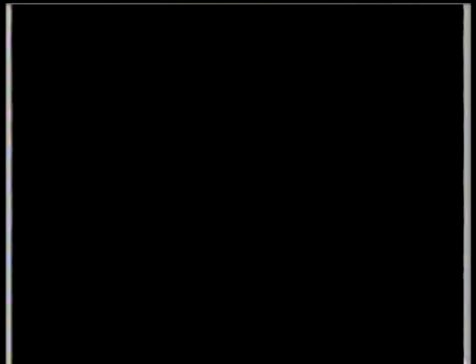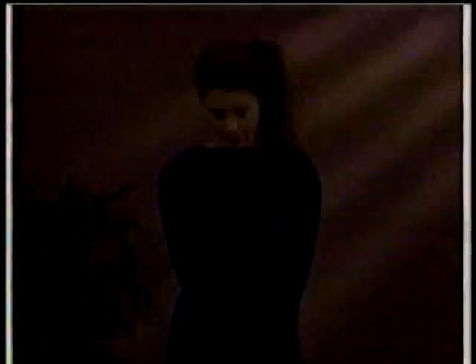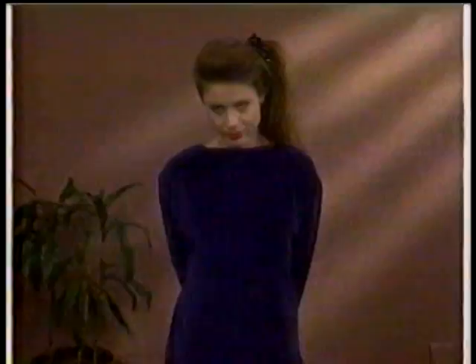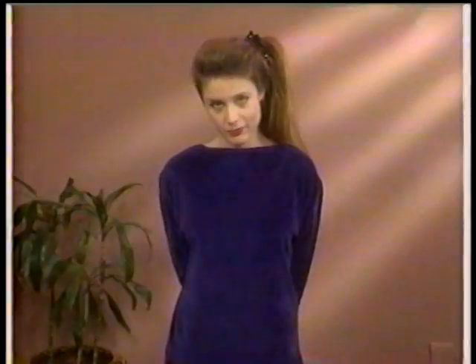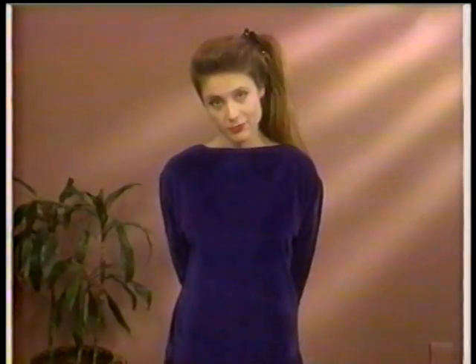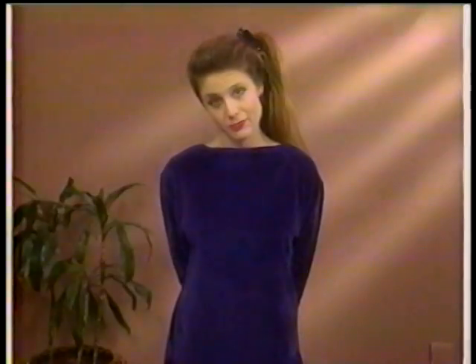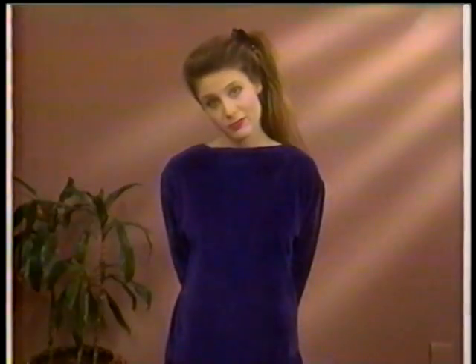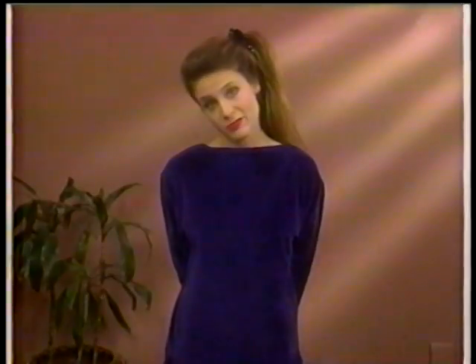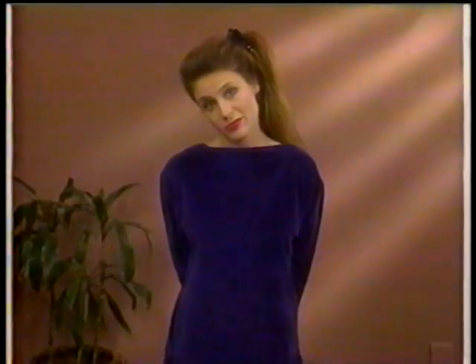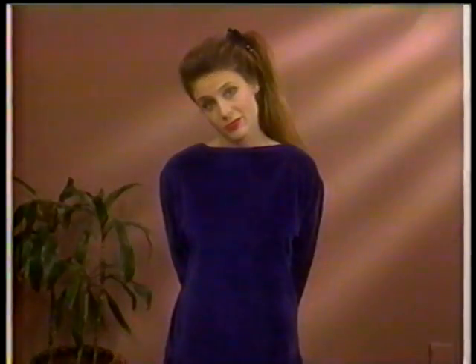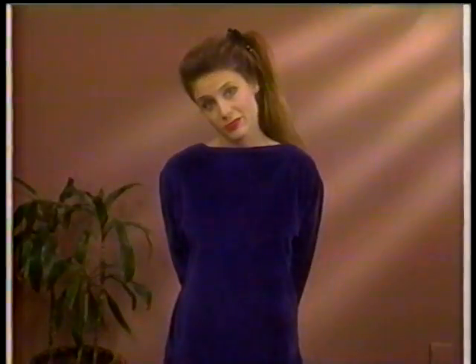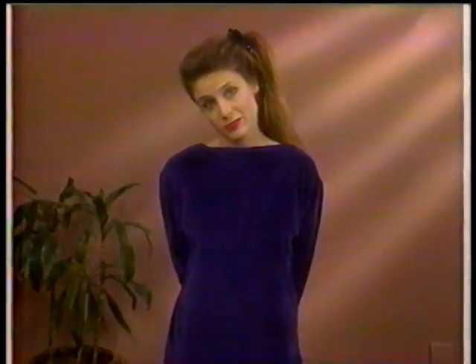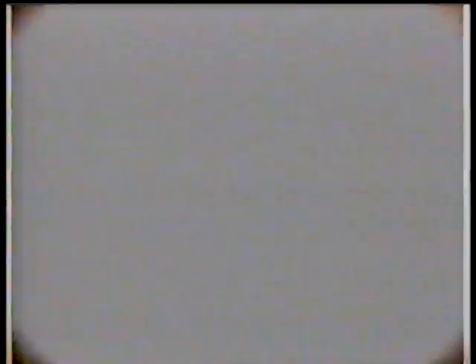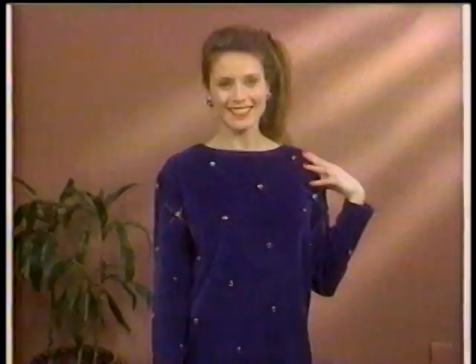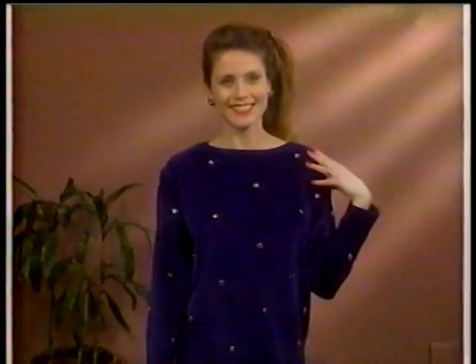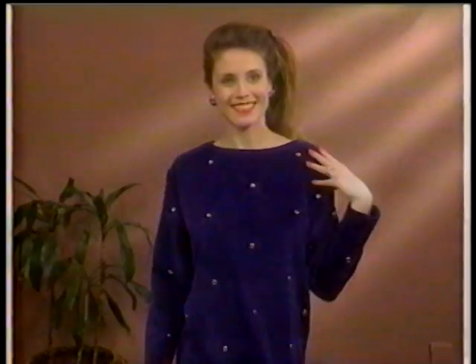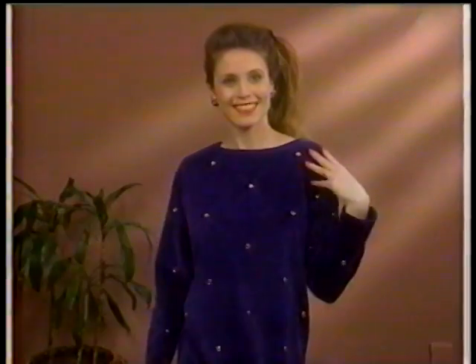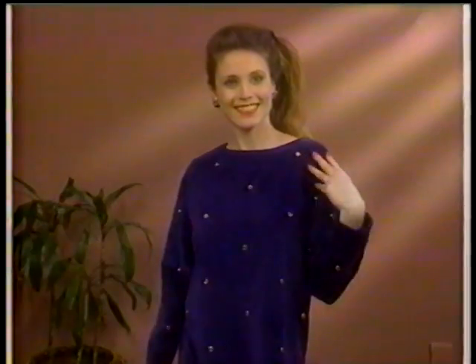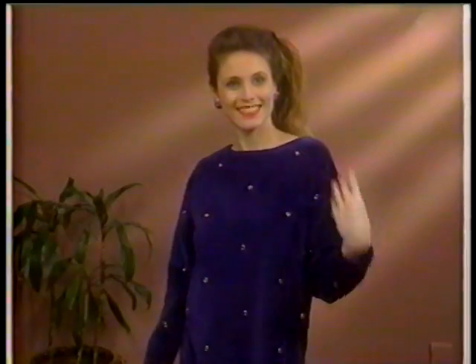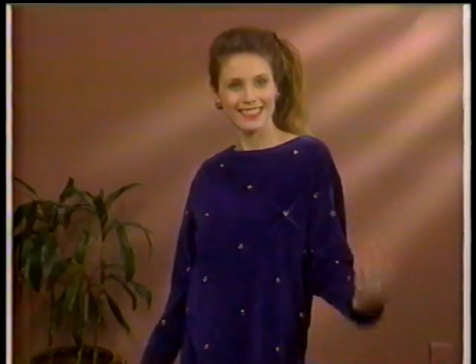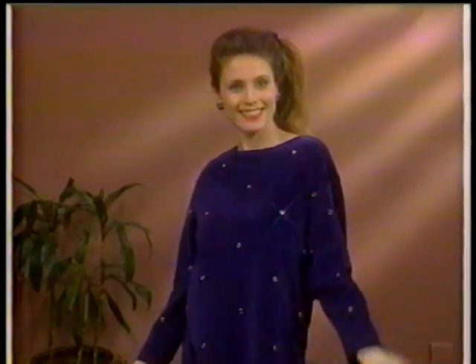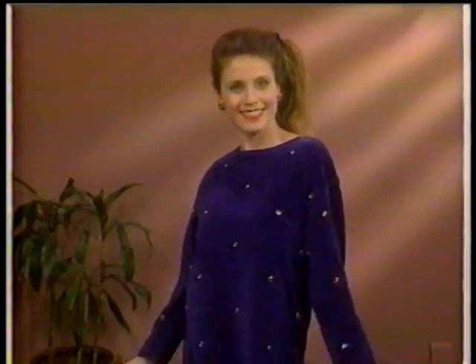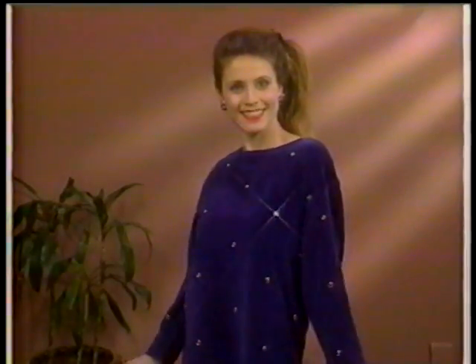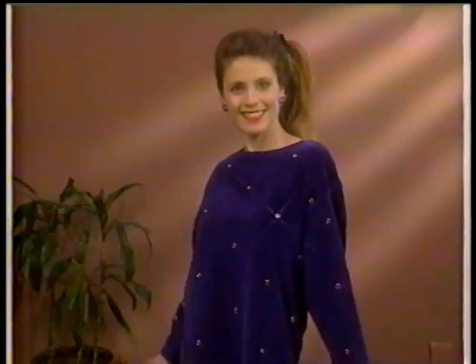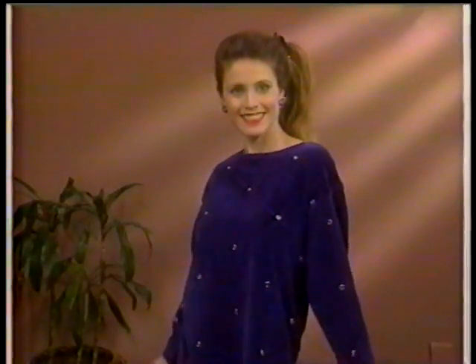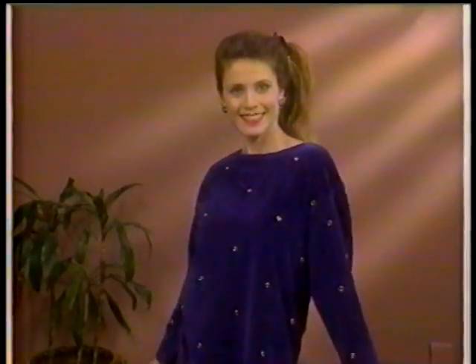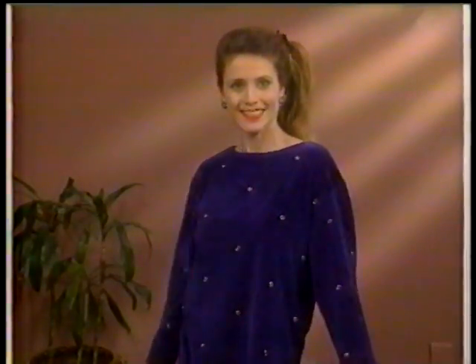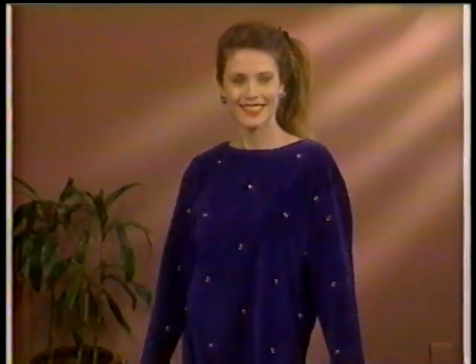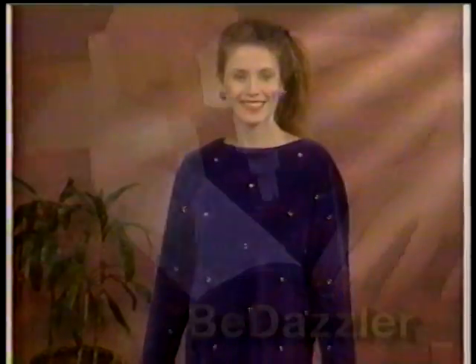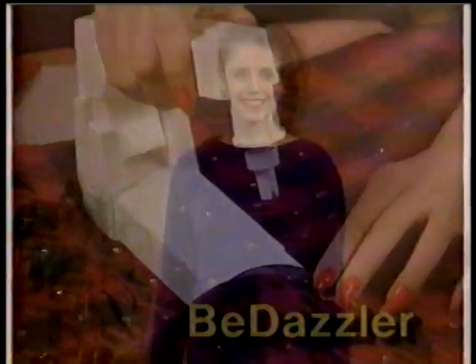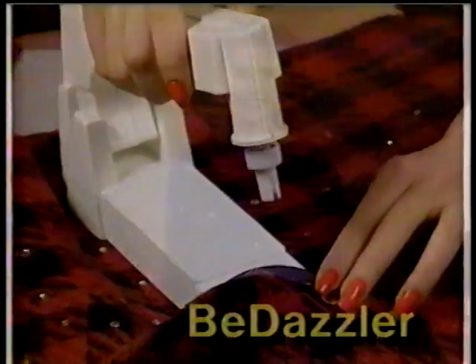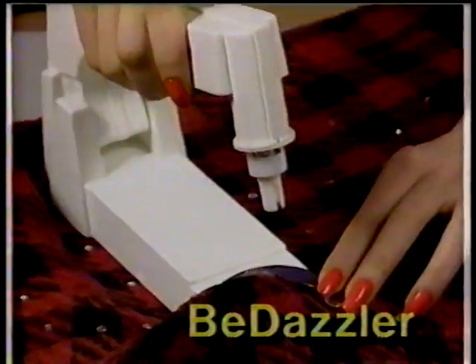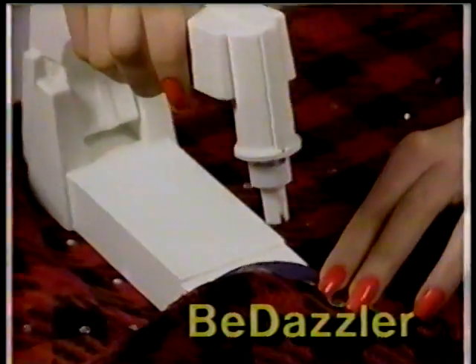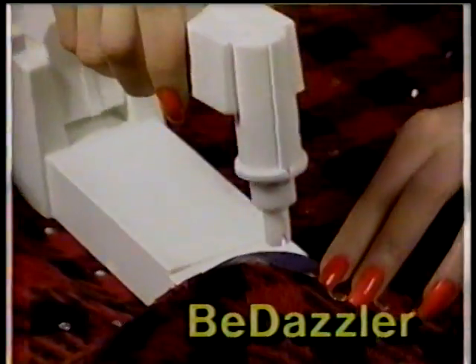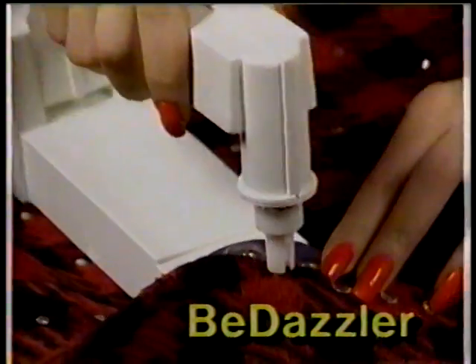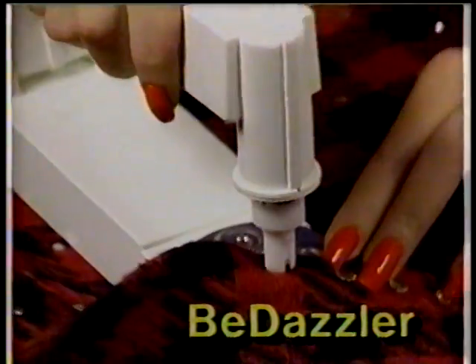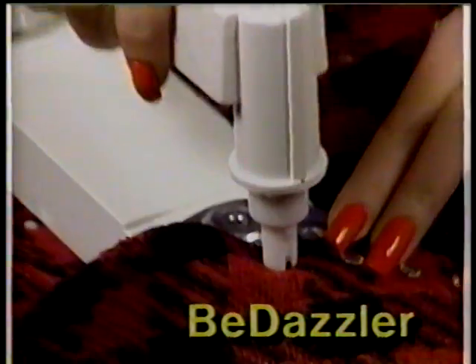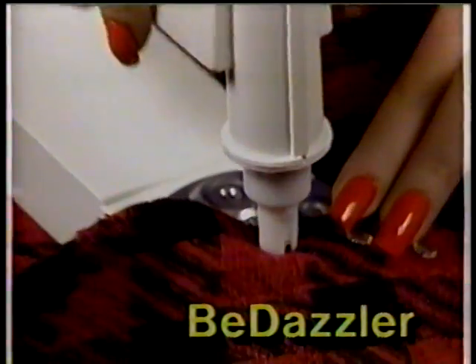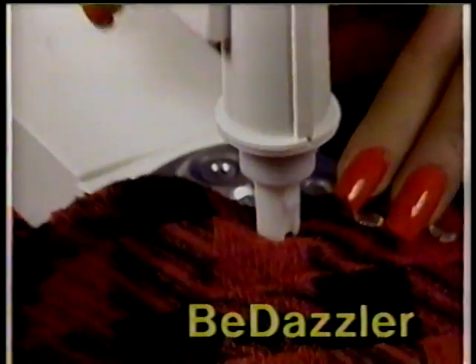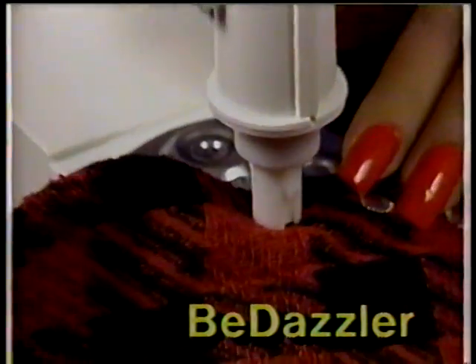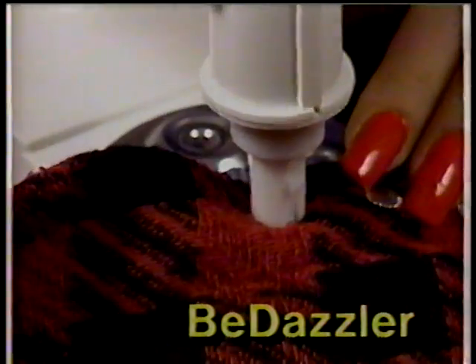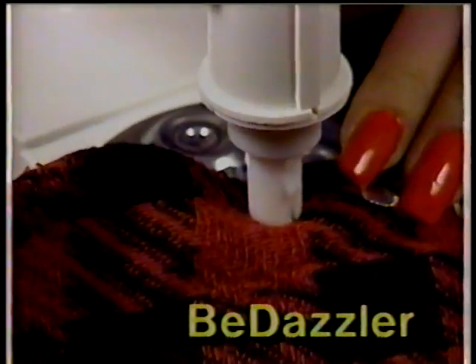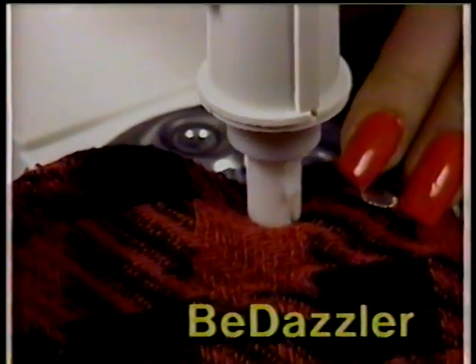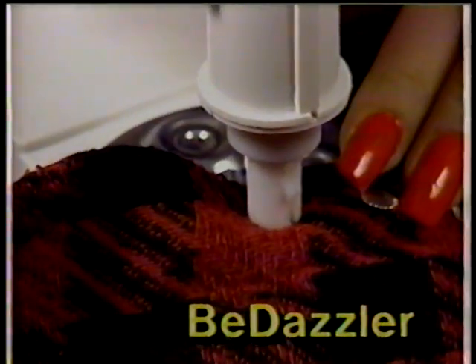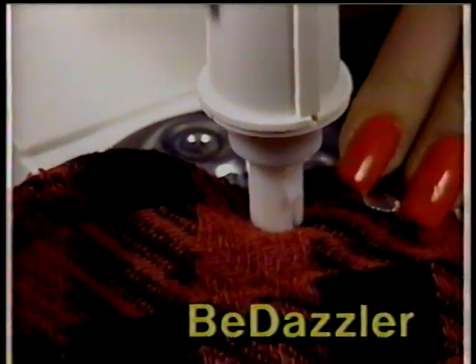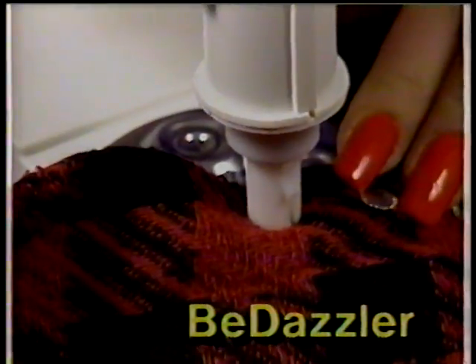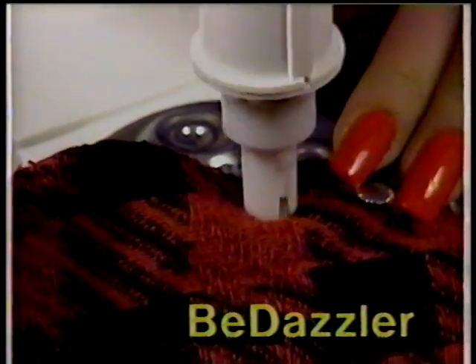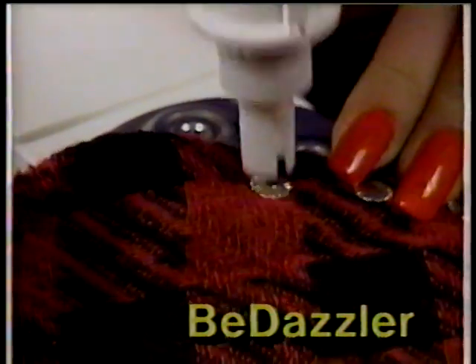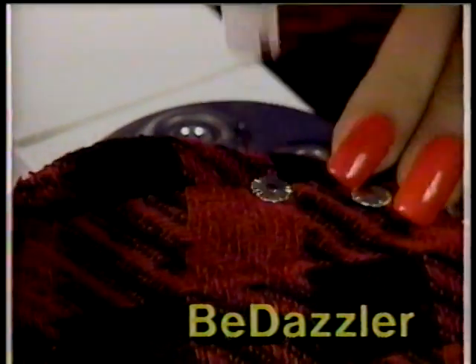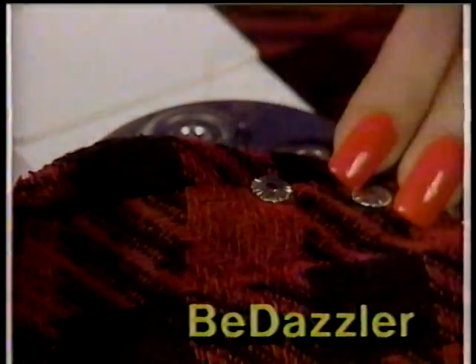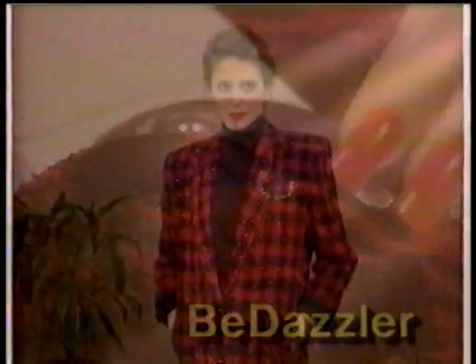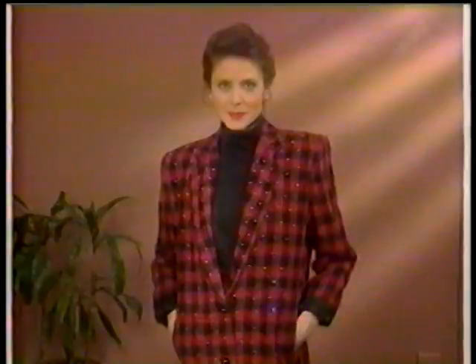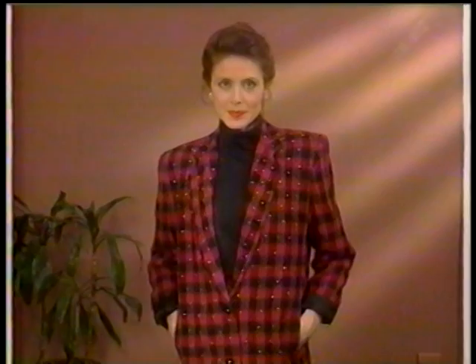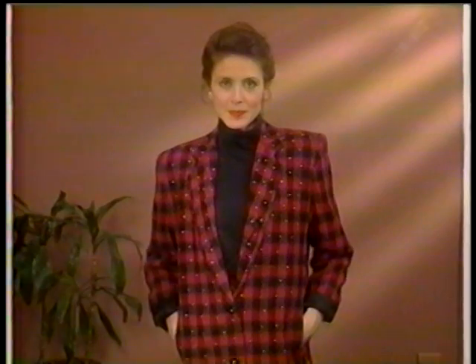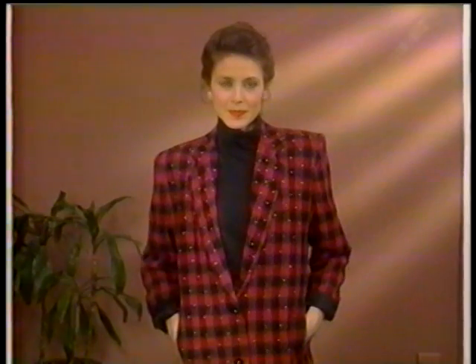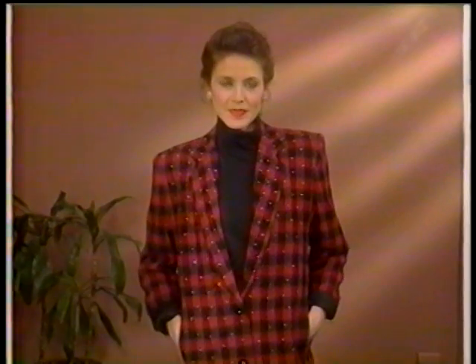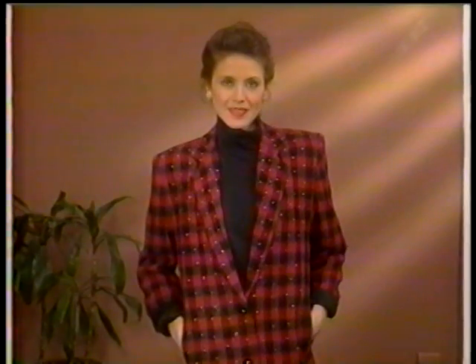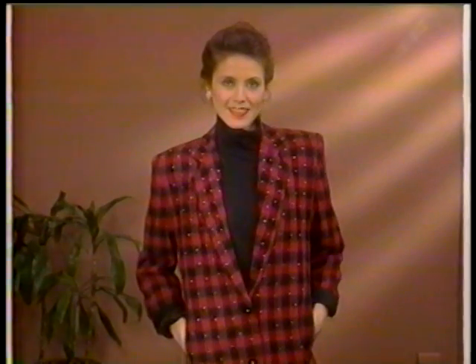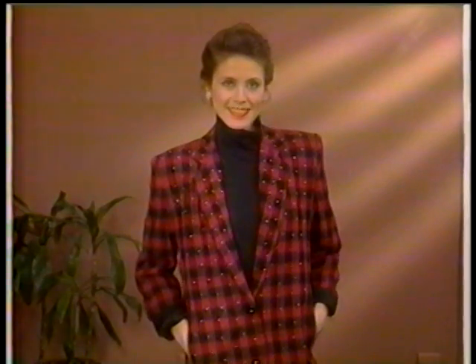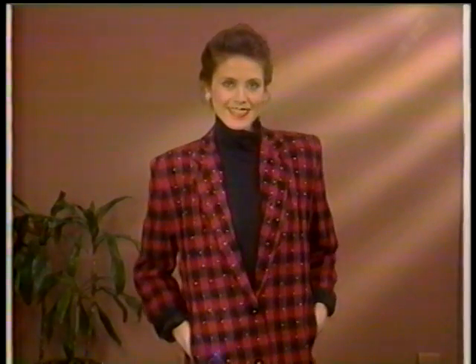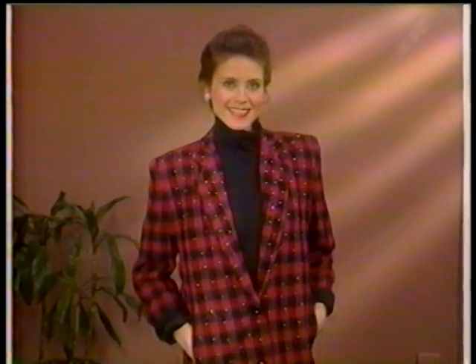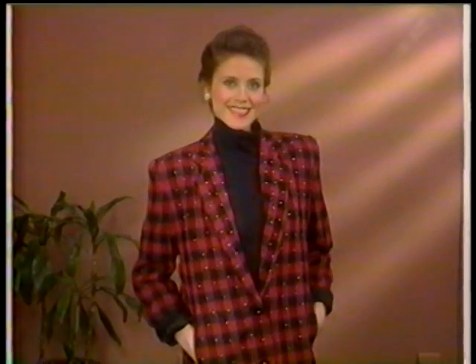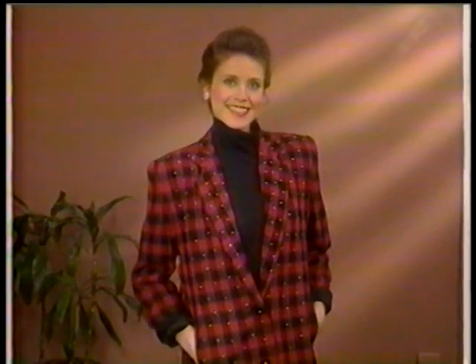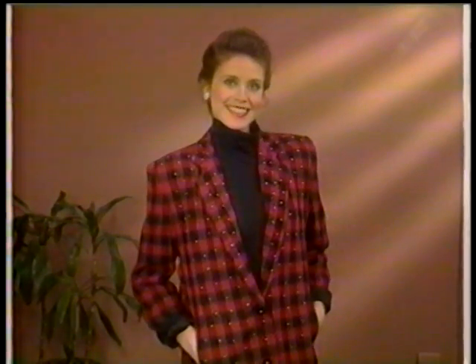Don't be dull, be dazzling. Dazzle with the Be Dazzler, the kit that can change your wardrobe from dull to daring.